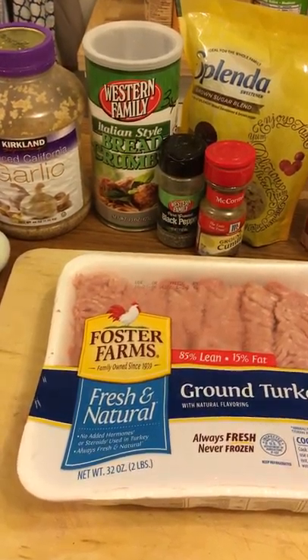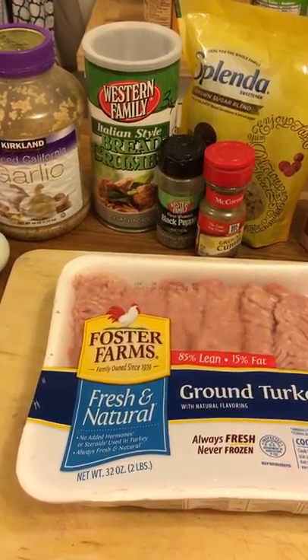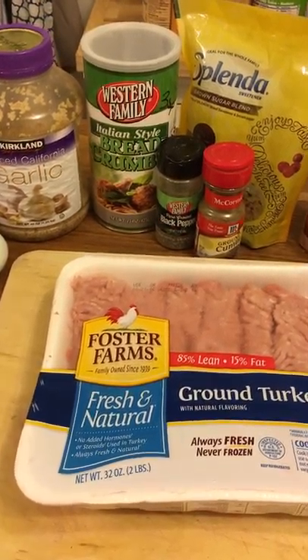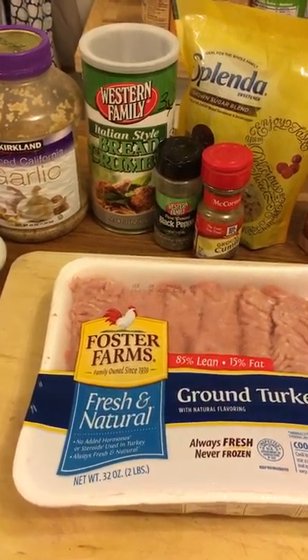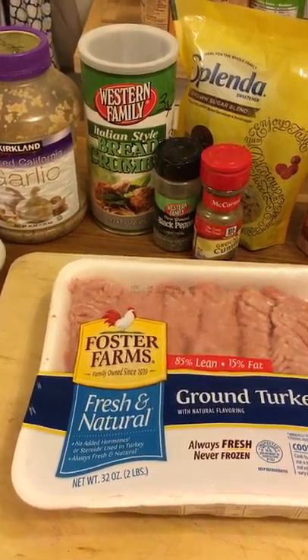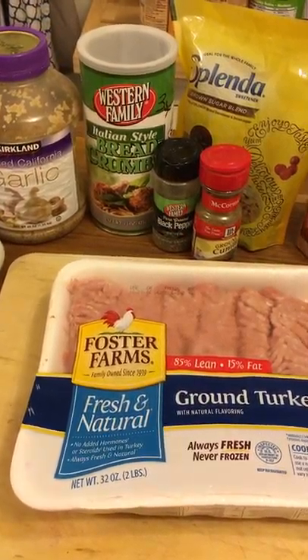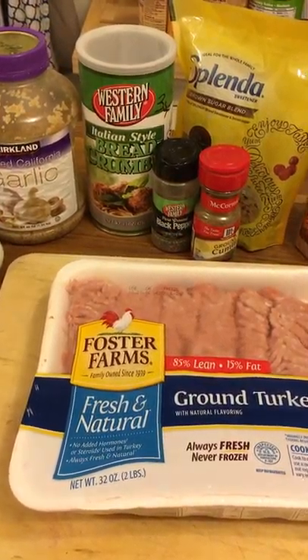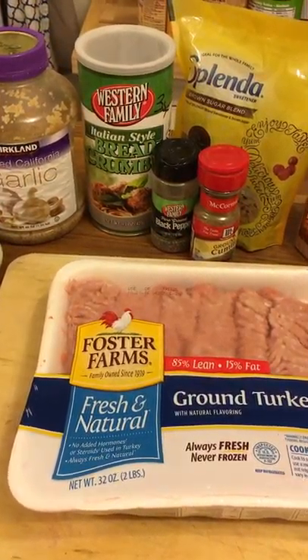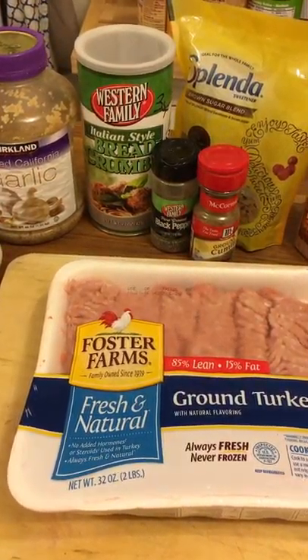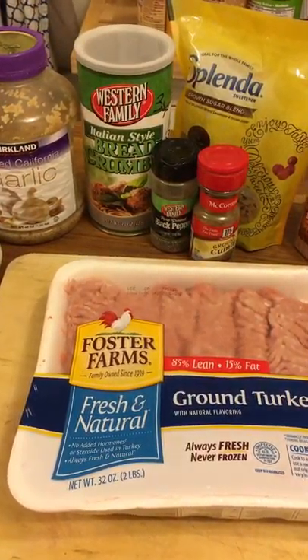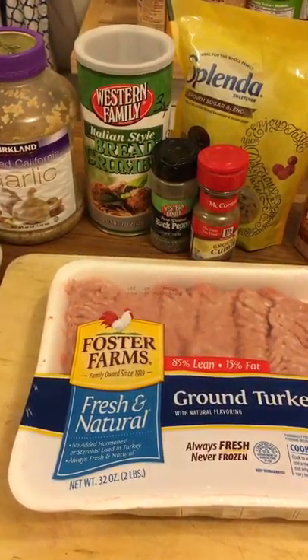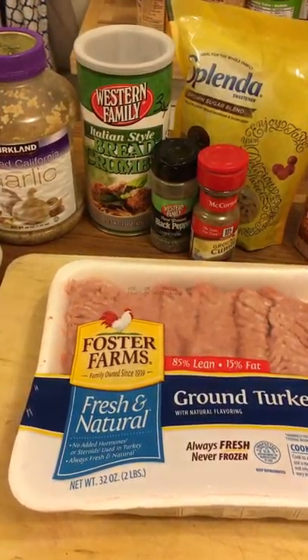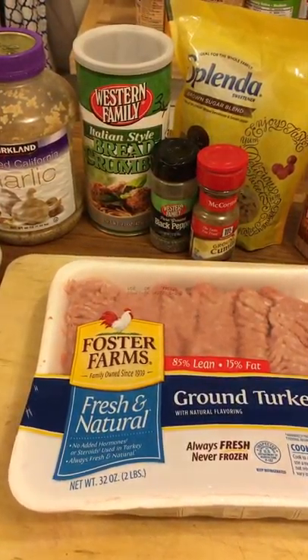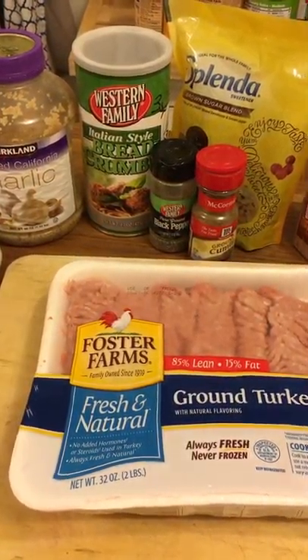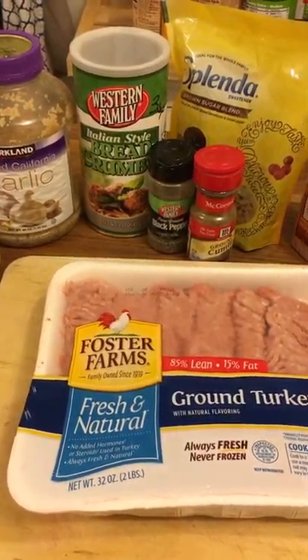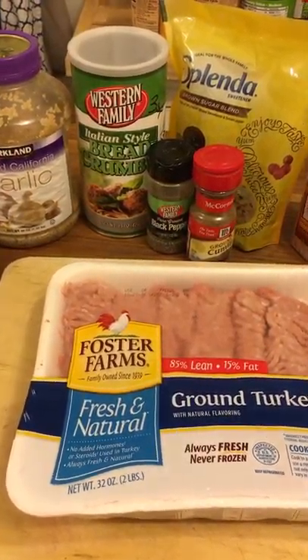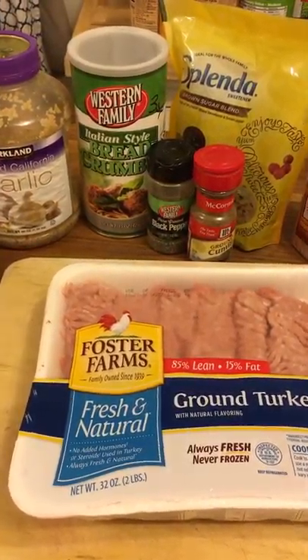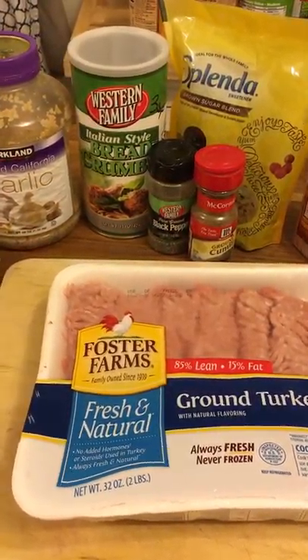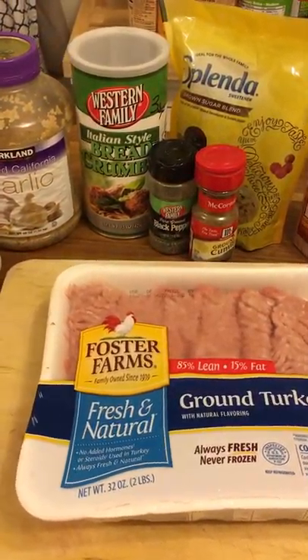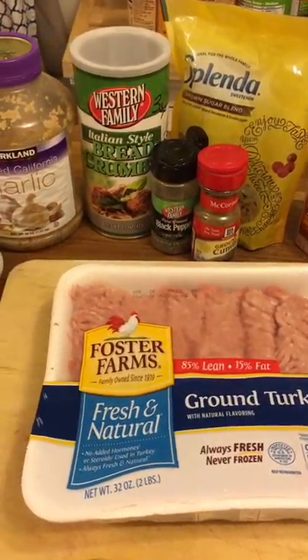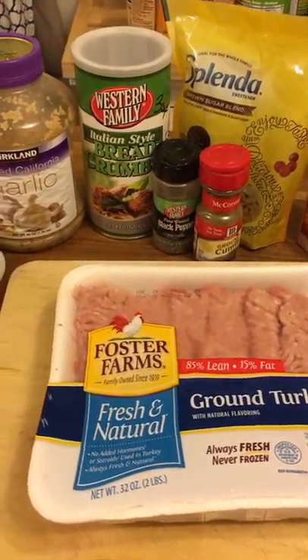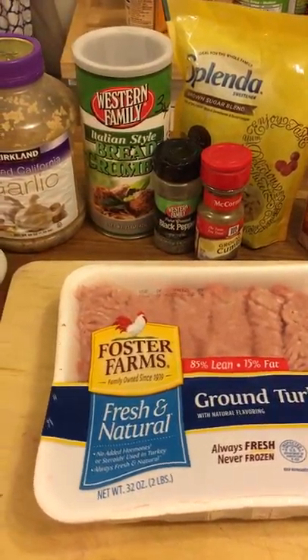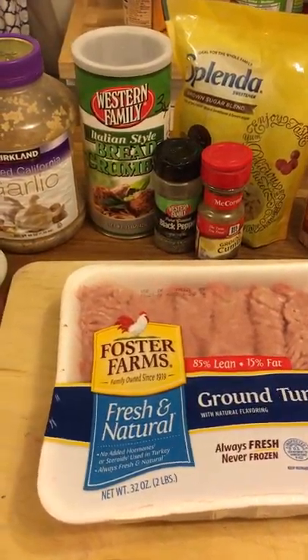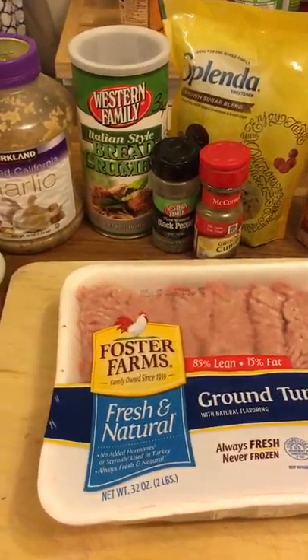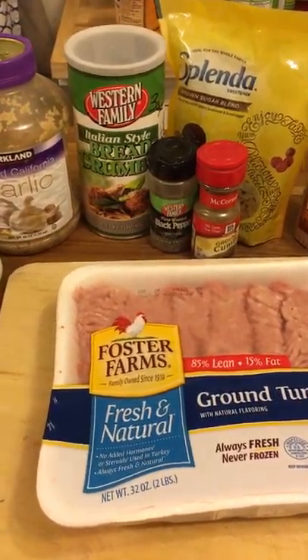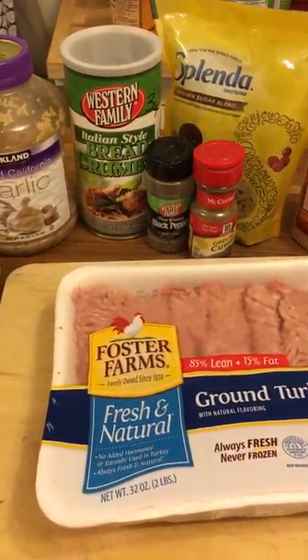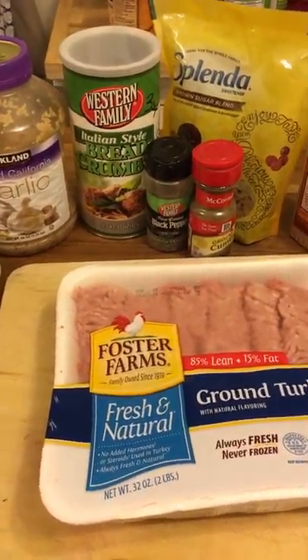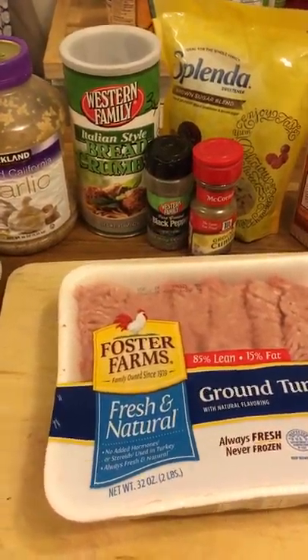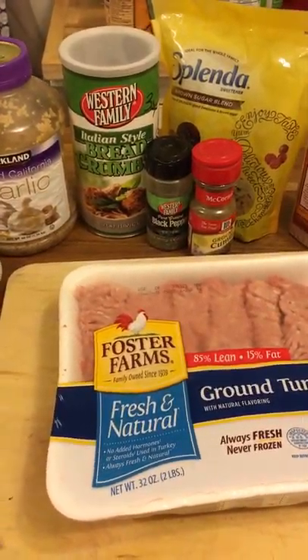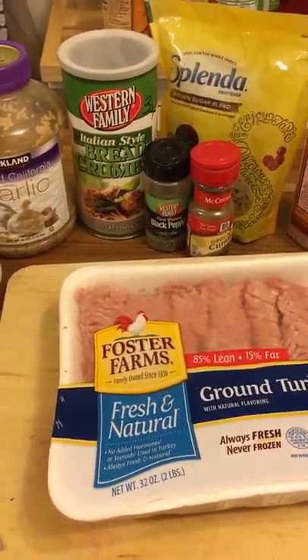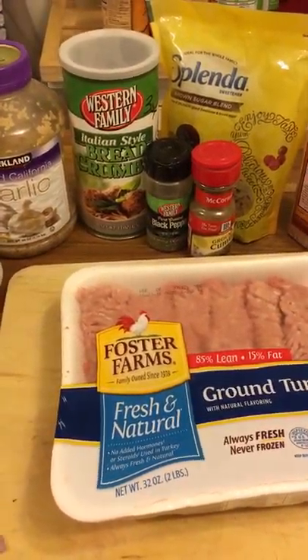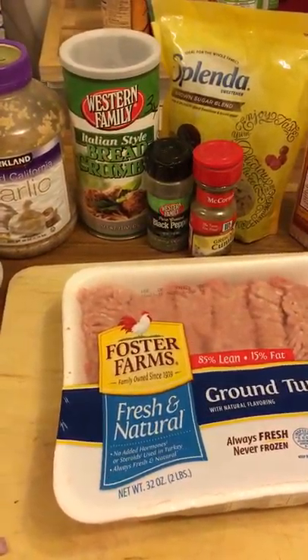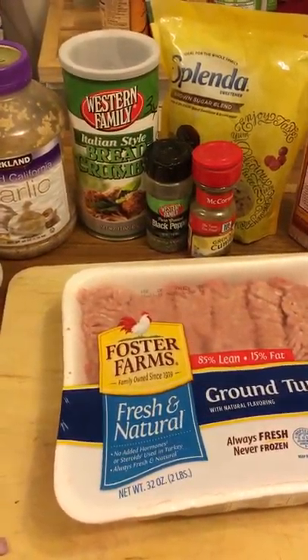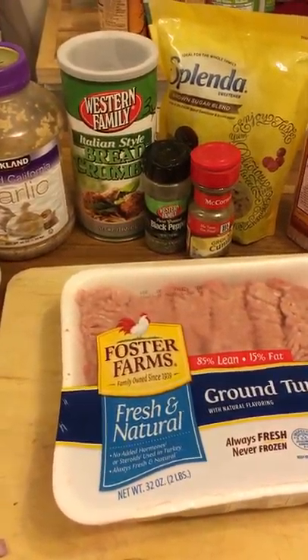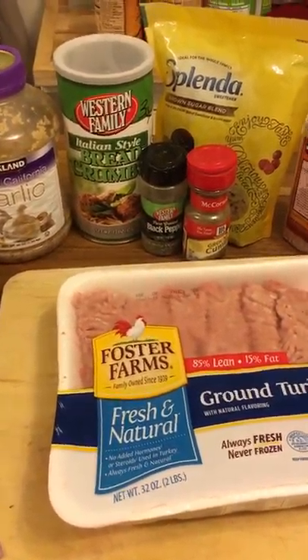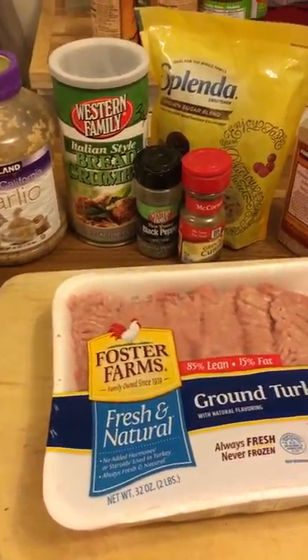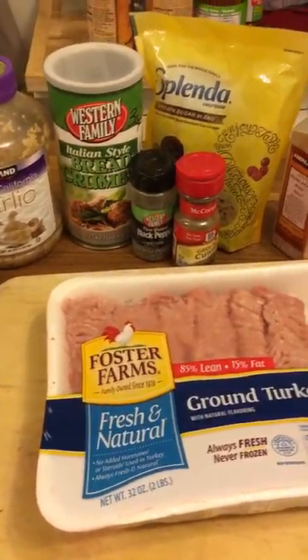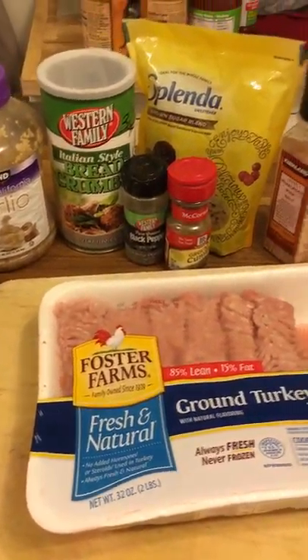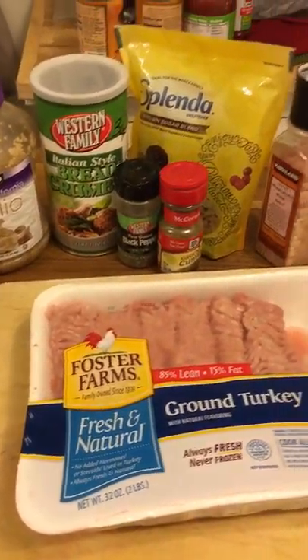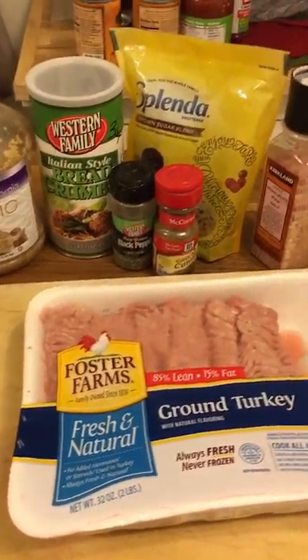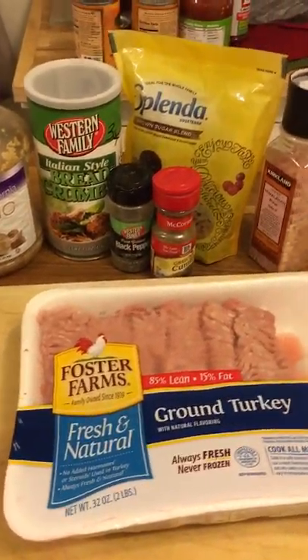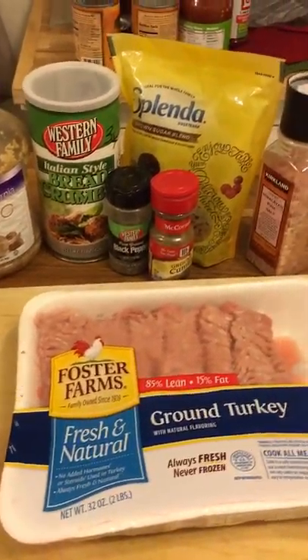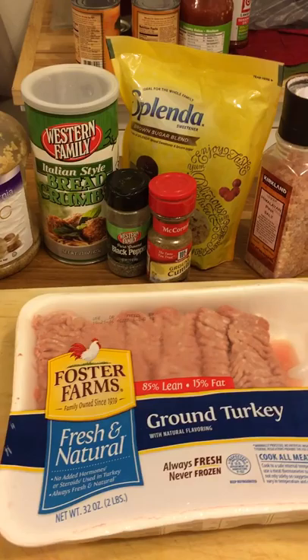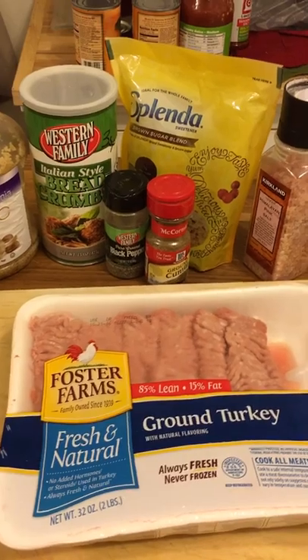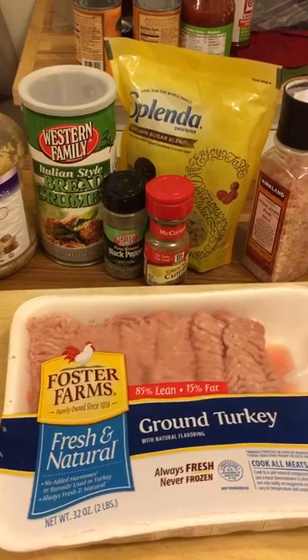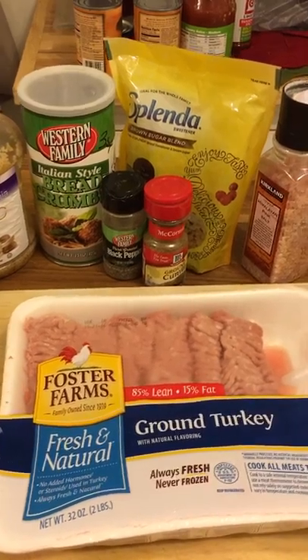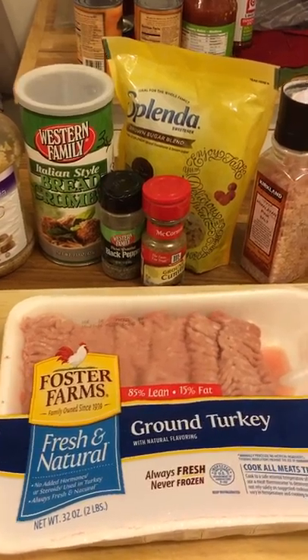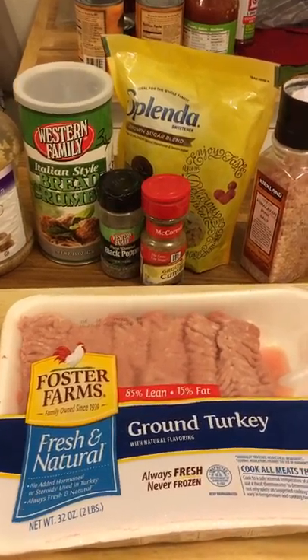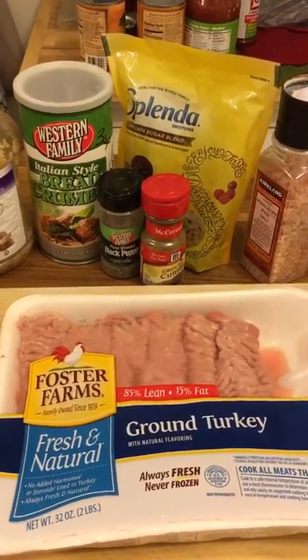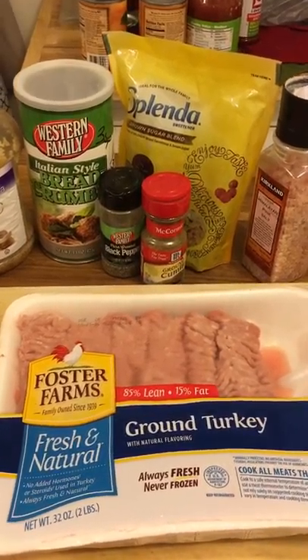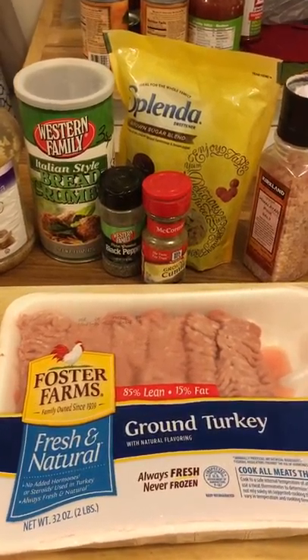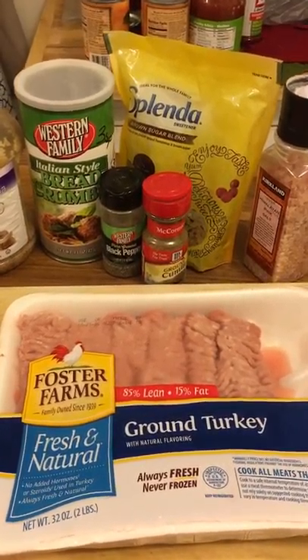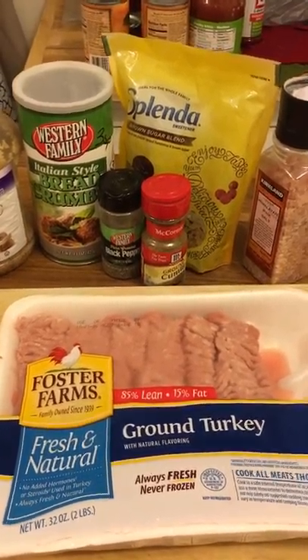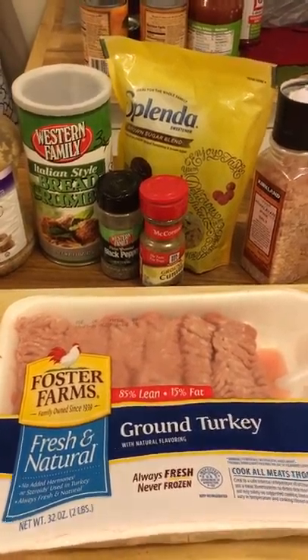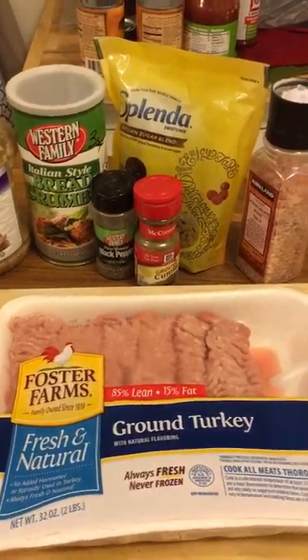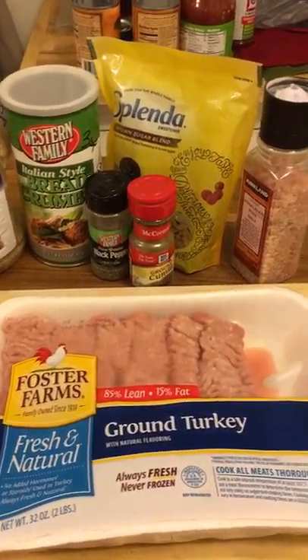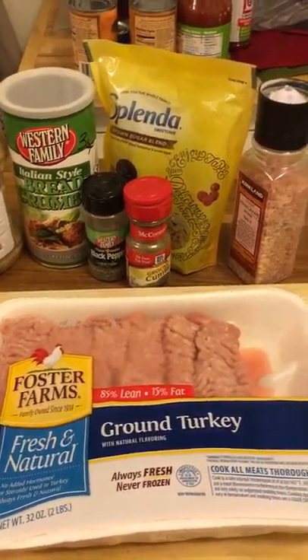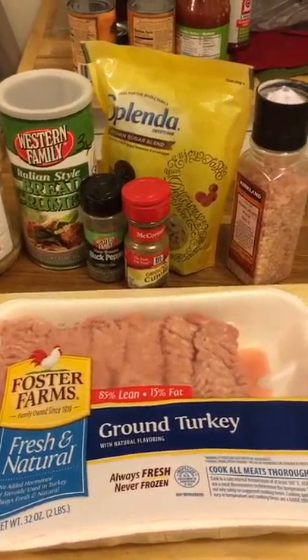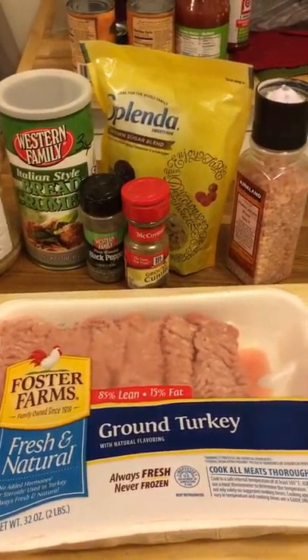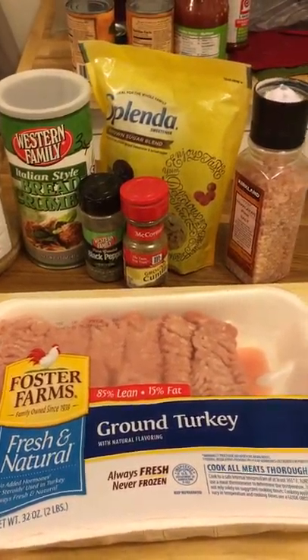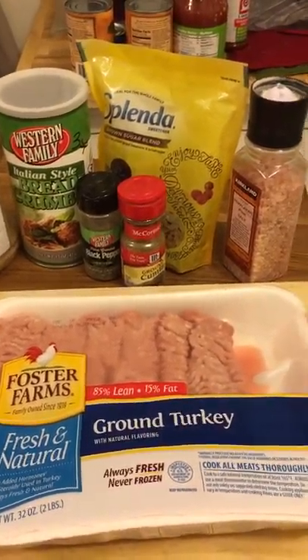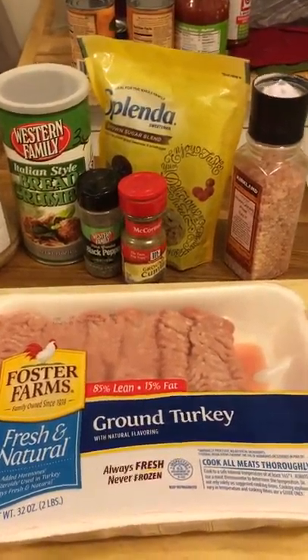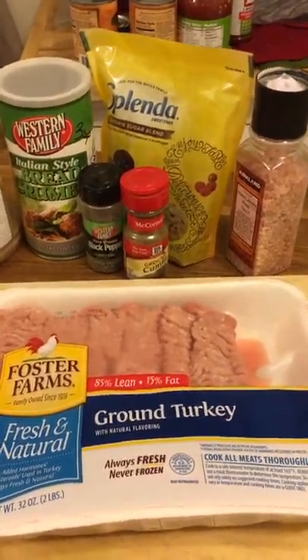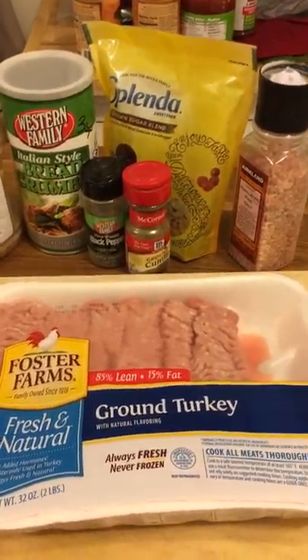Welcome. Tonight we are making meatloaf.